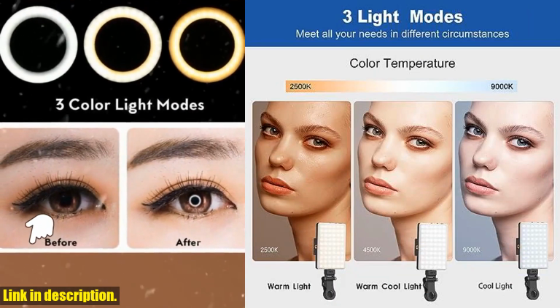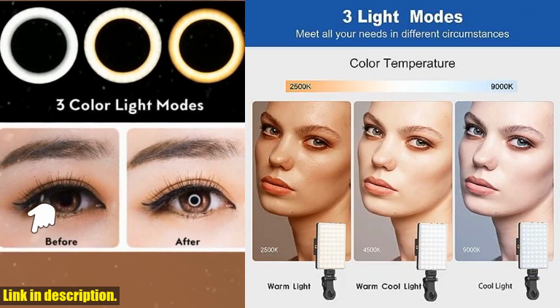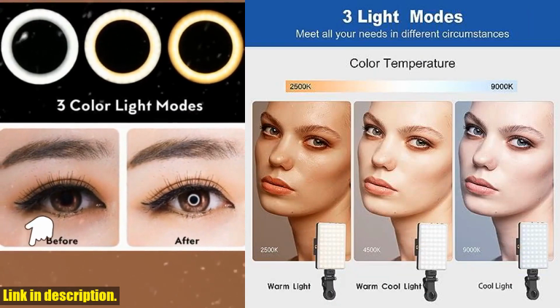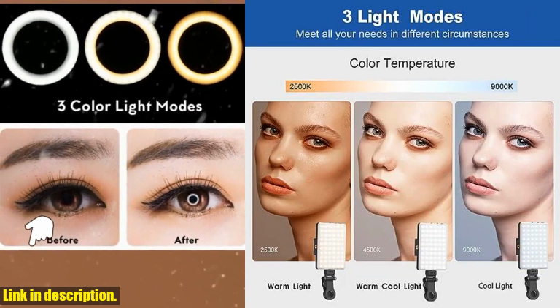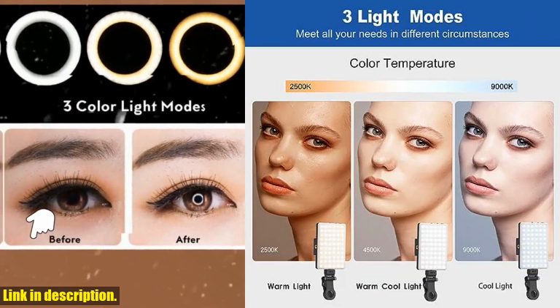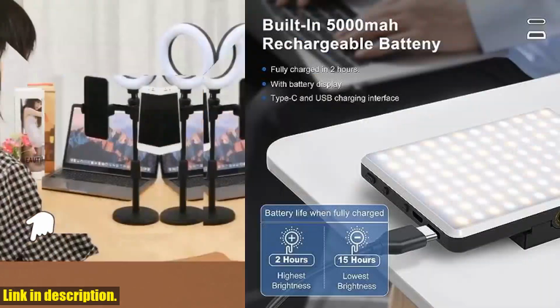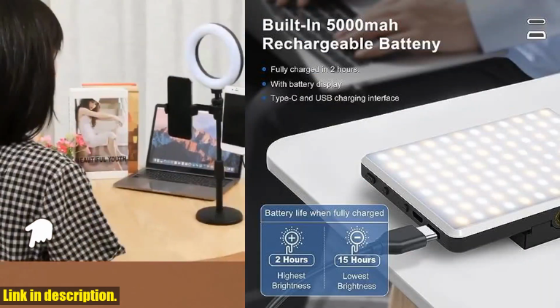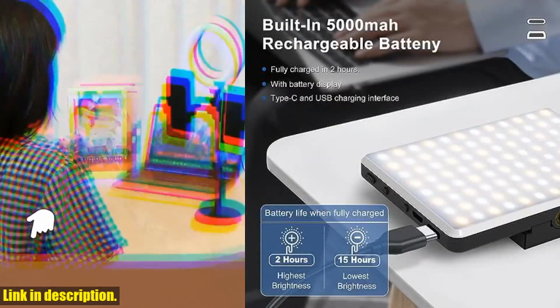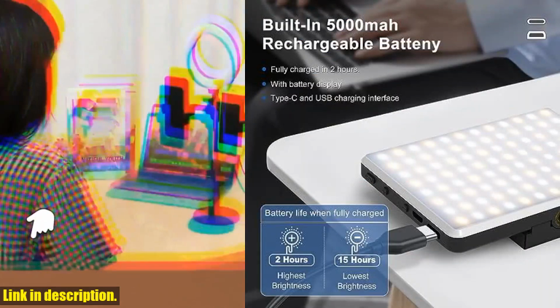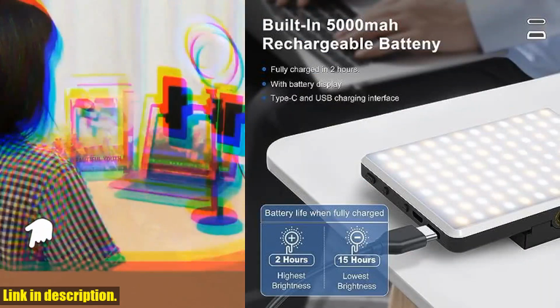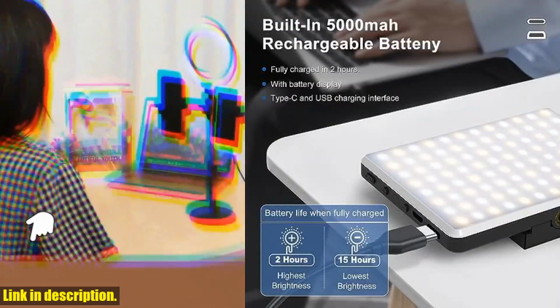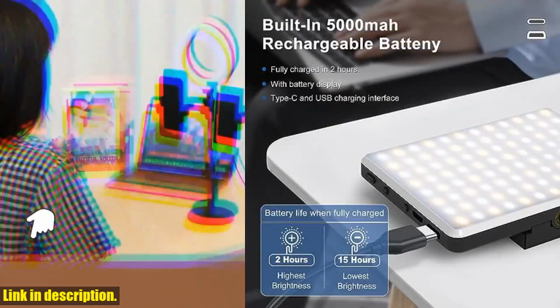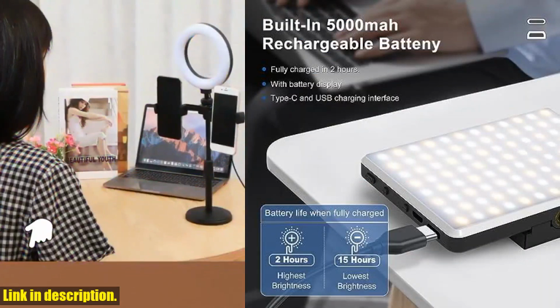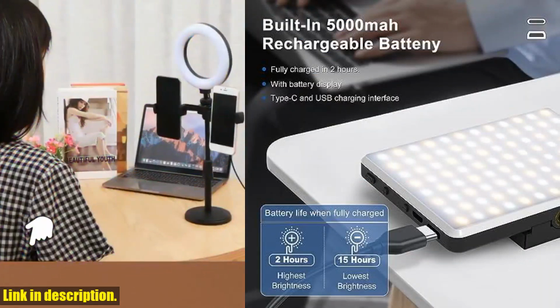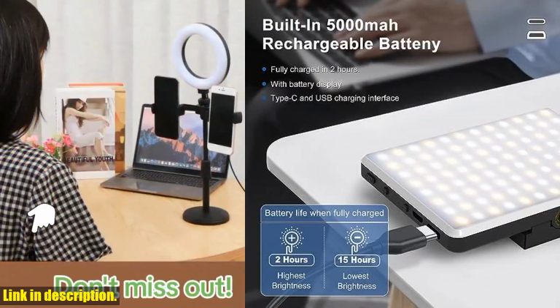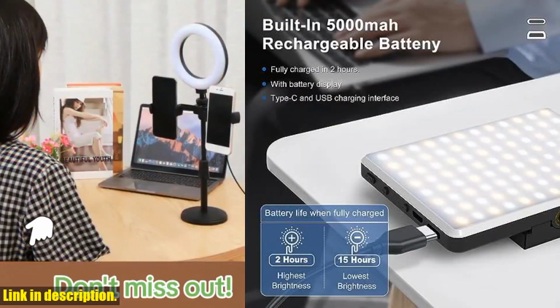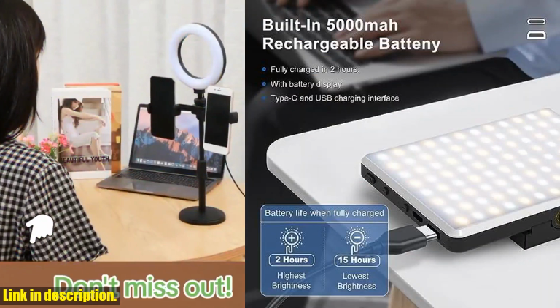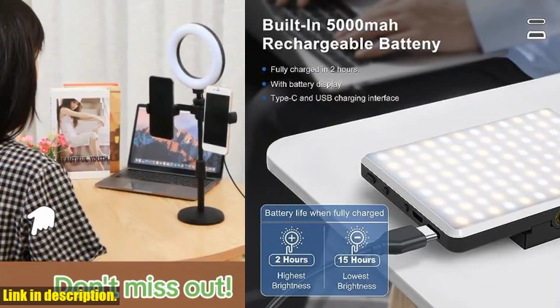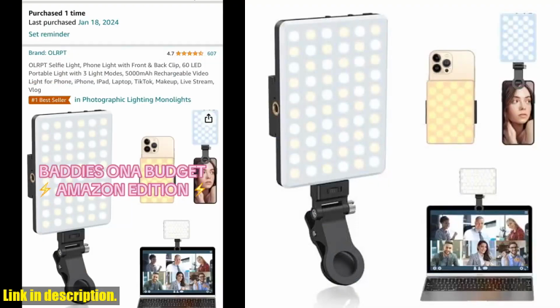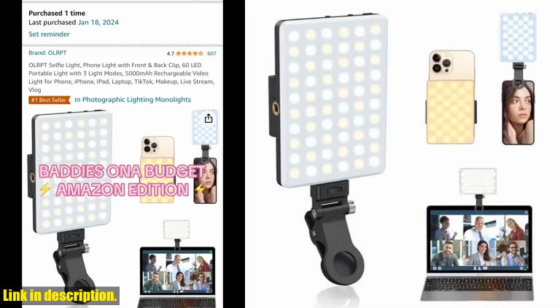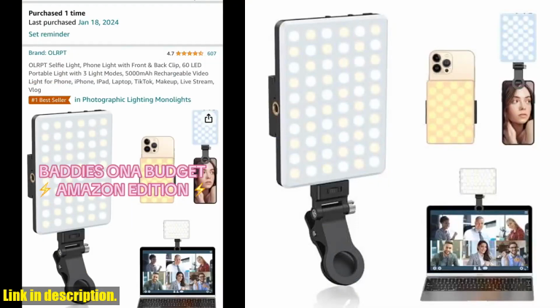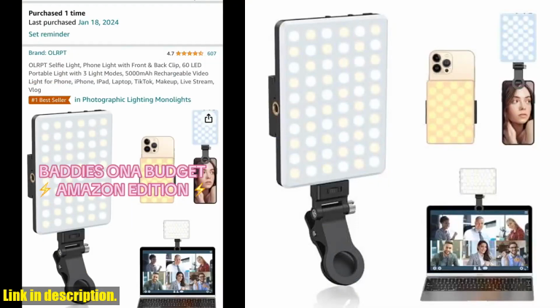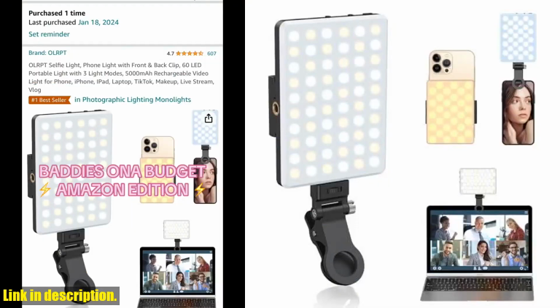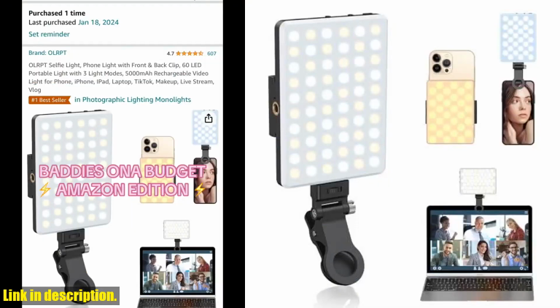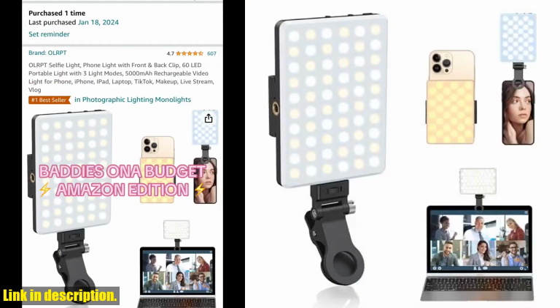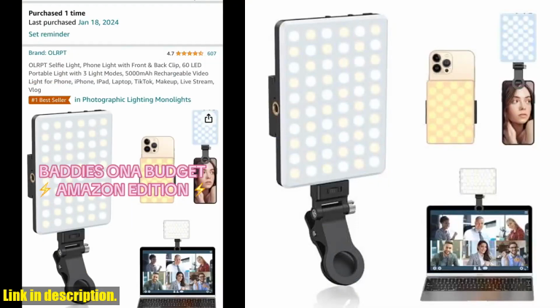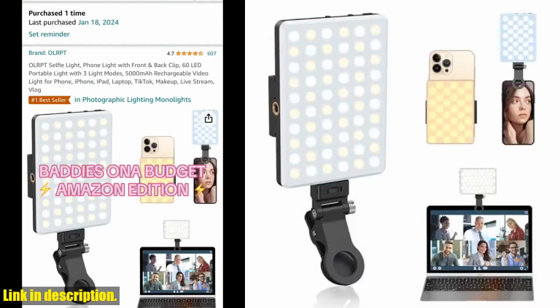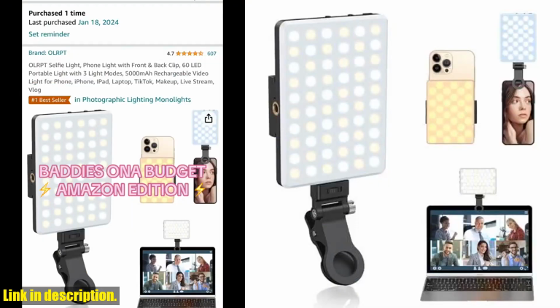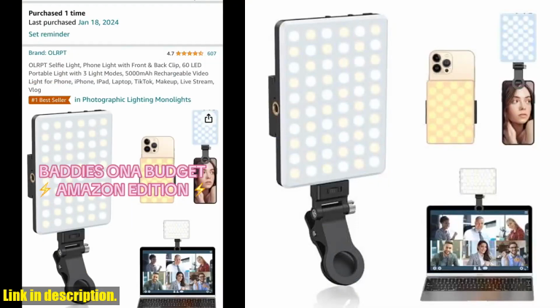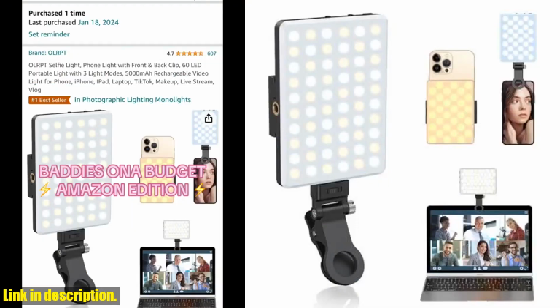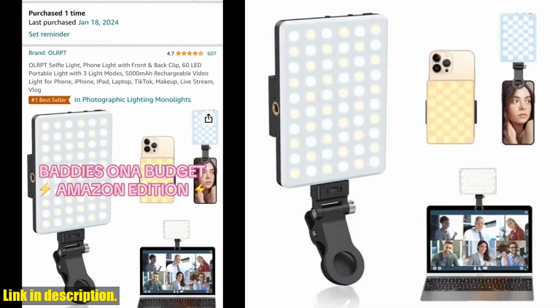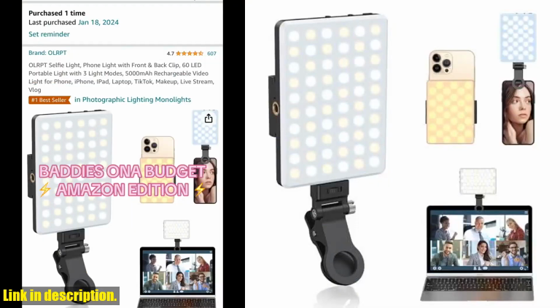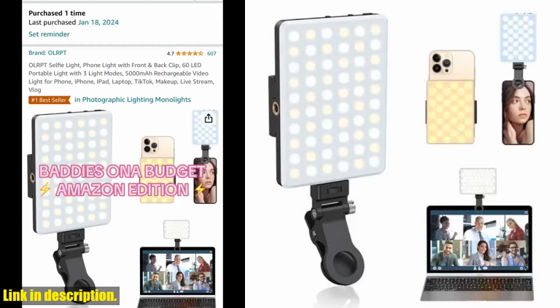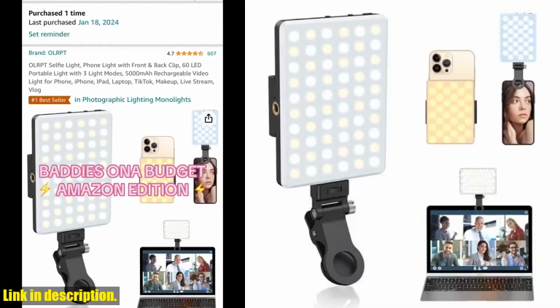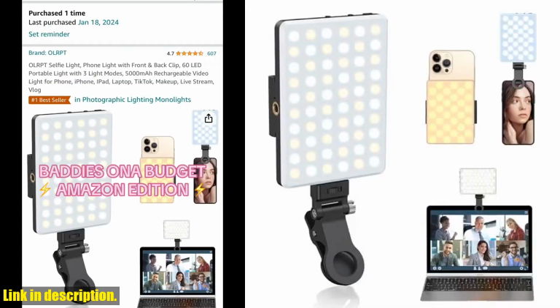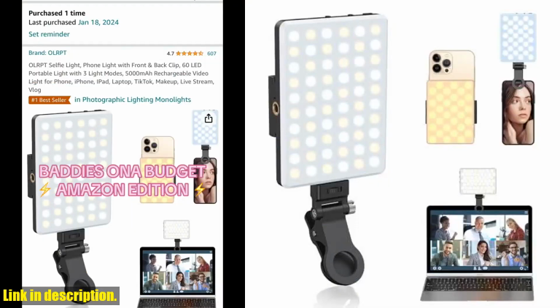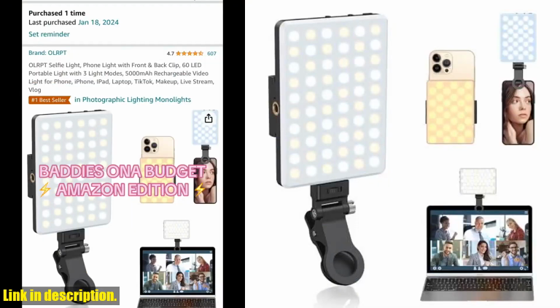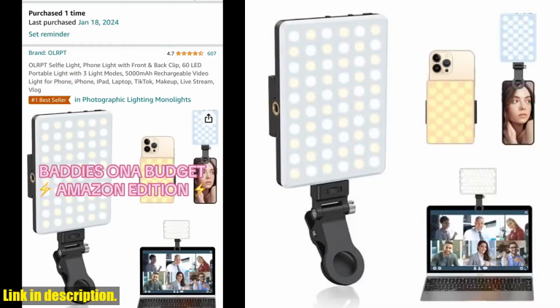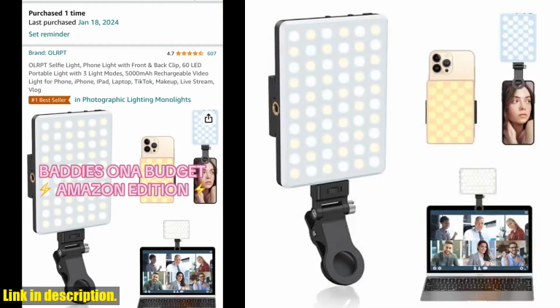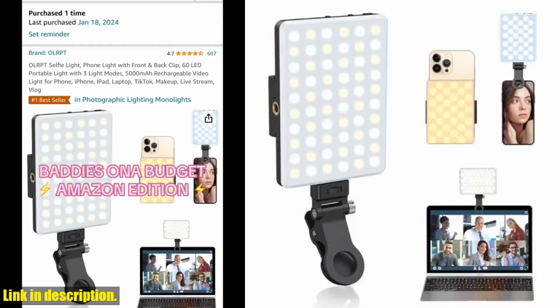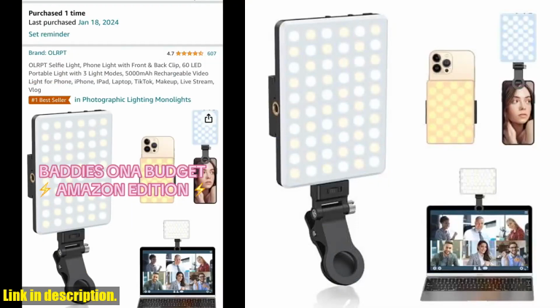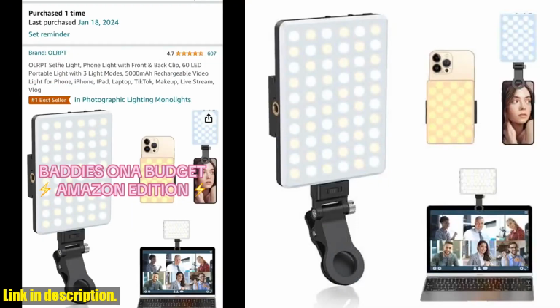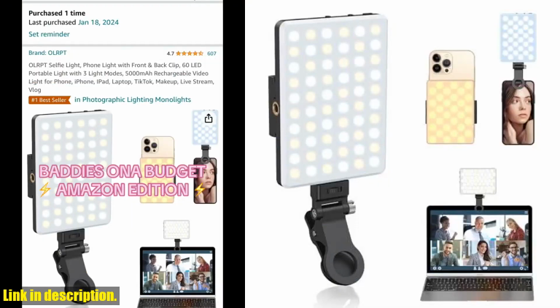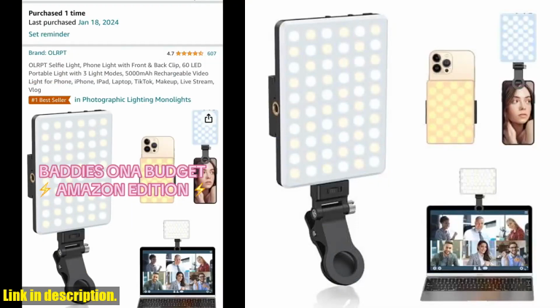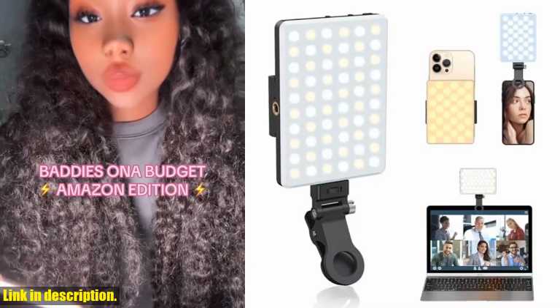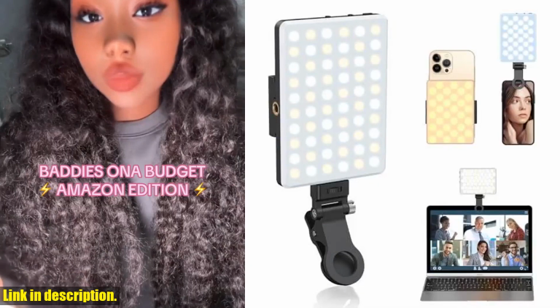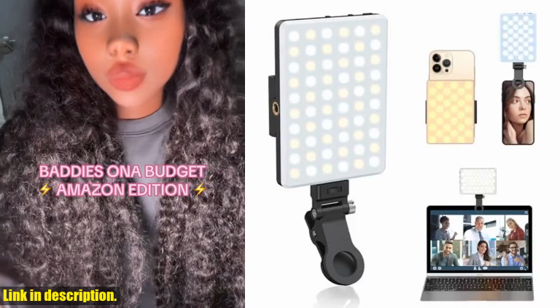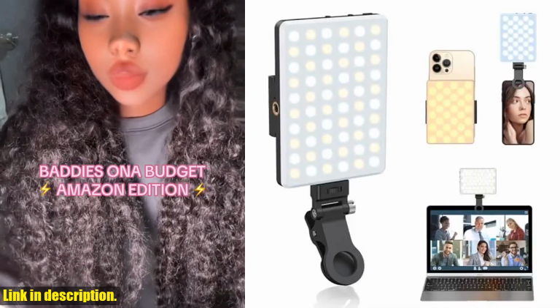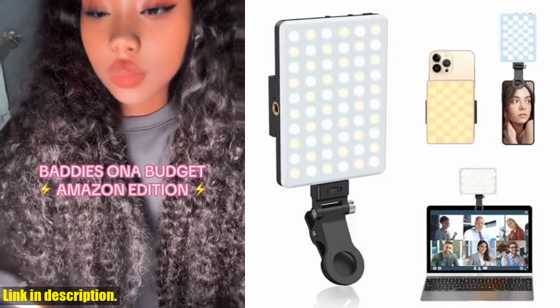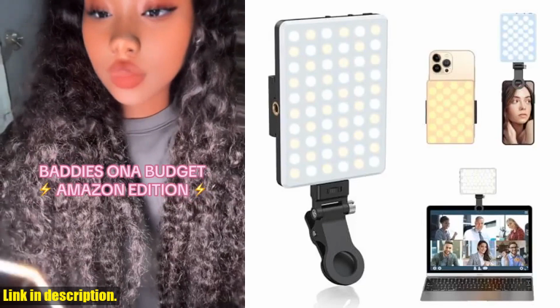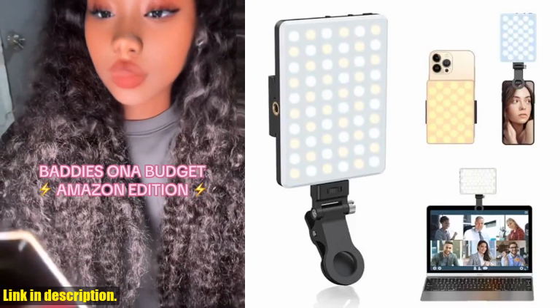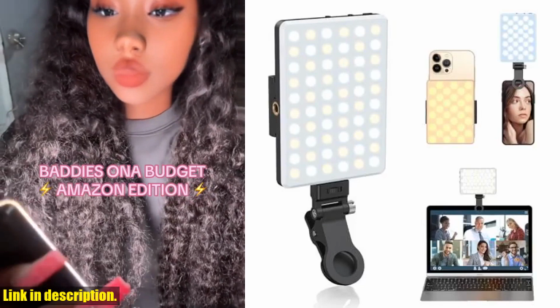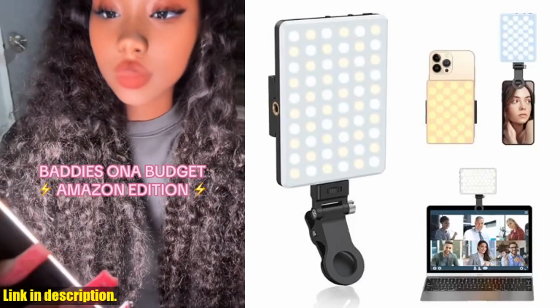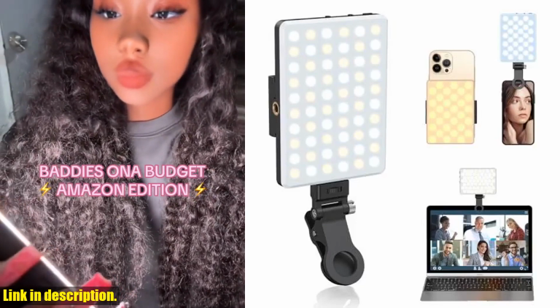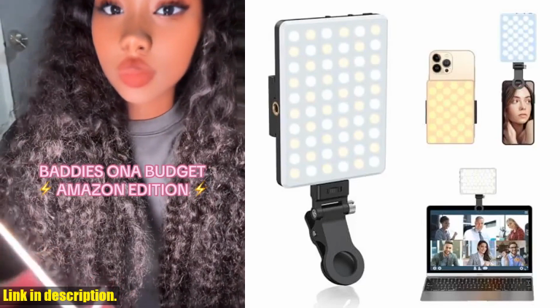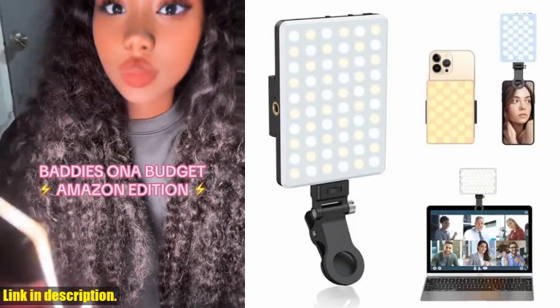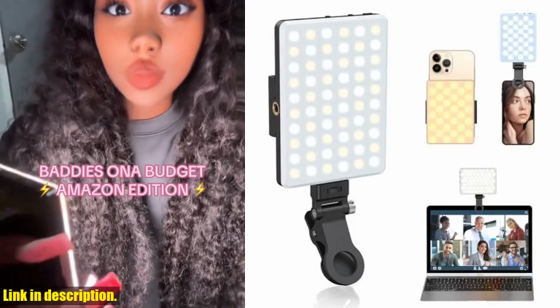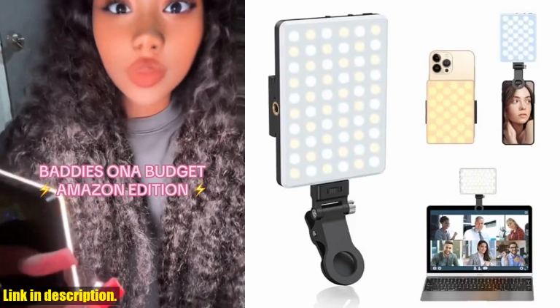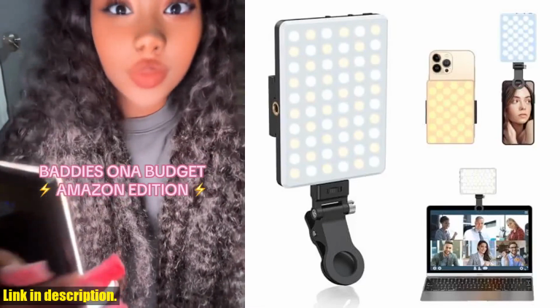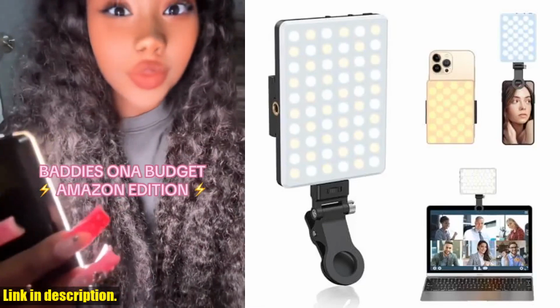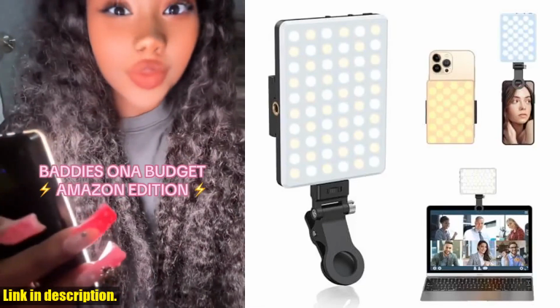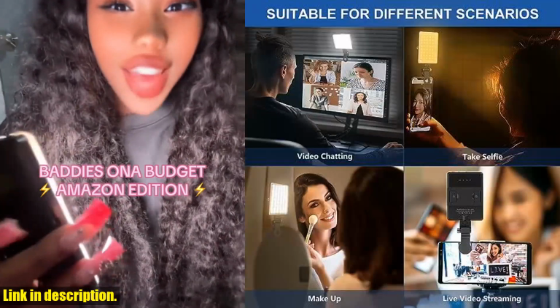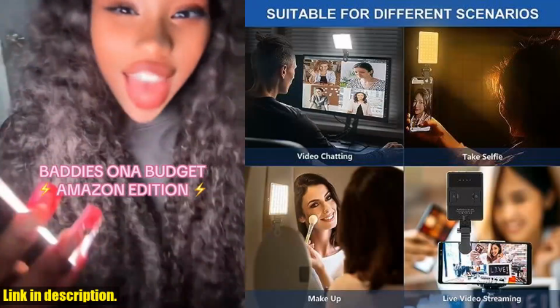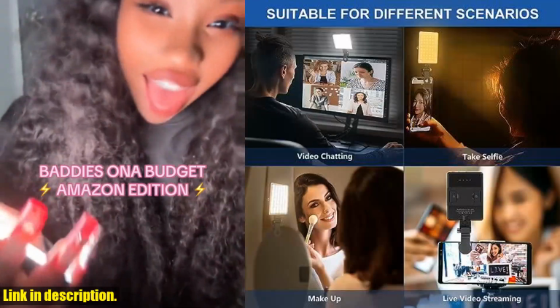Plus, with its built-in 5000mAh rechargeable battery, you can enjoy long-lasting use without worrying about running out of power.